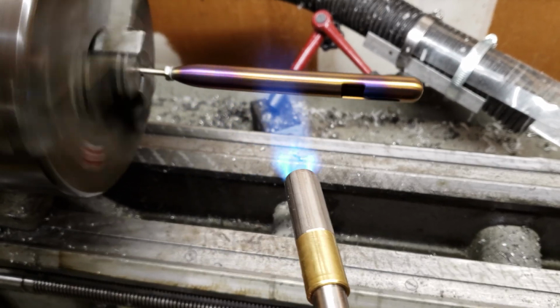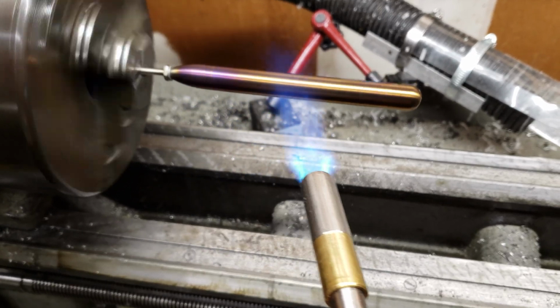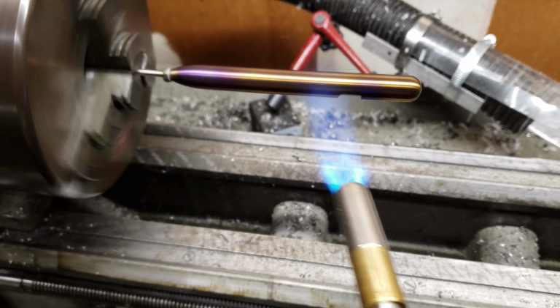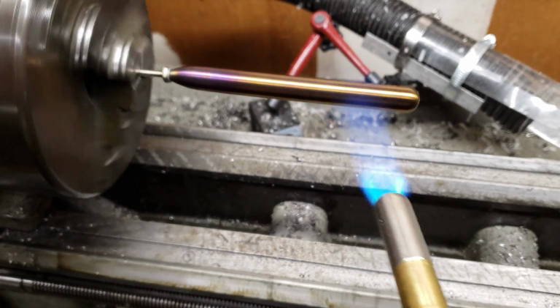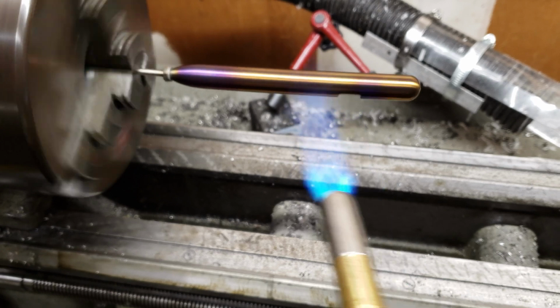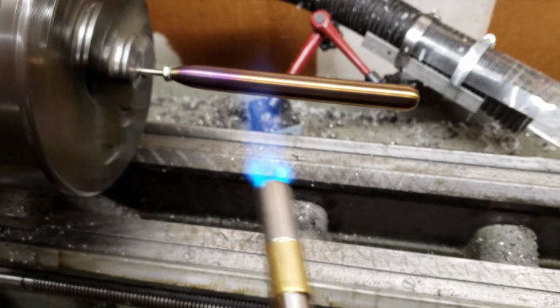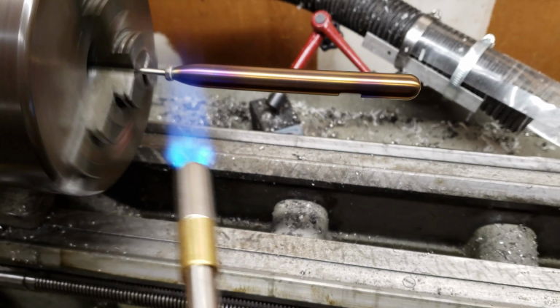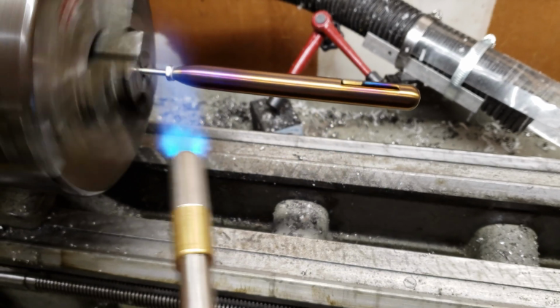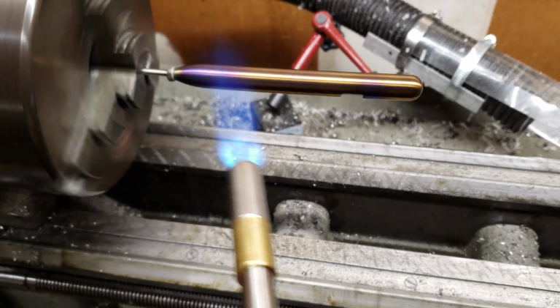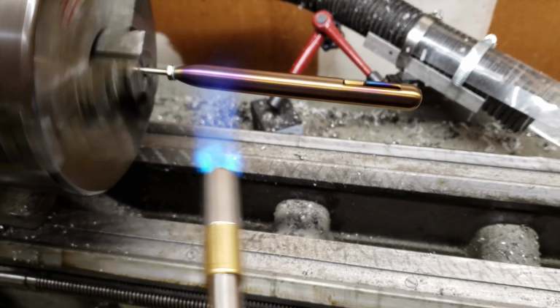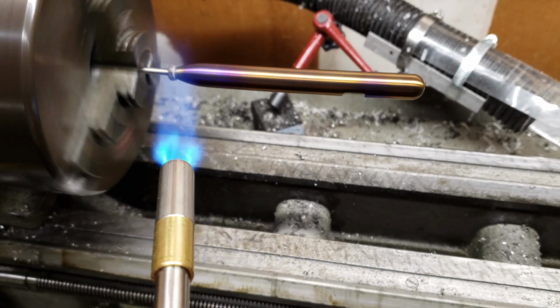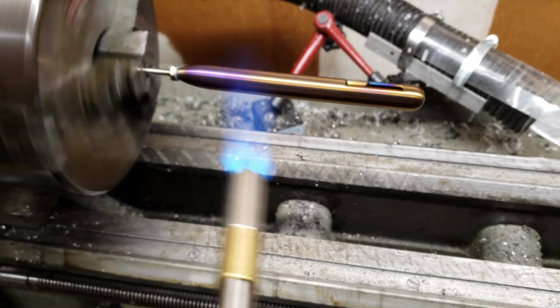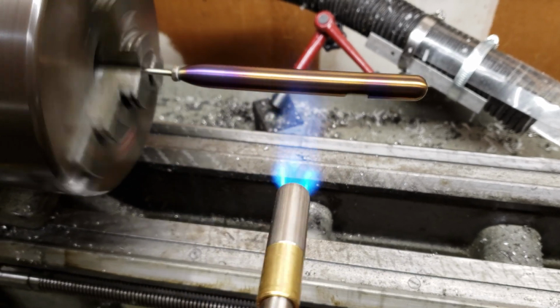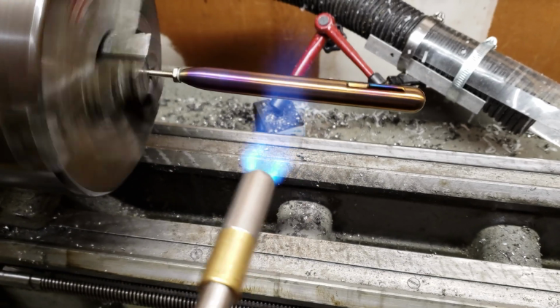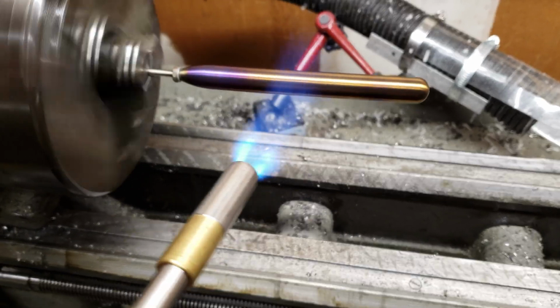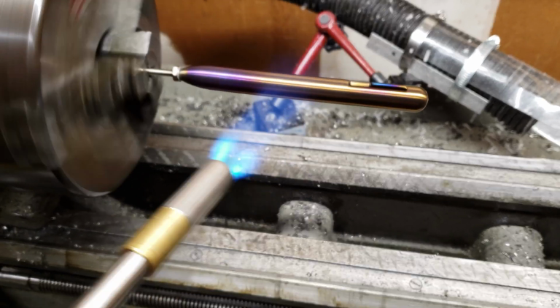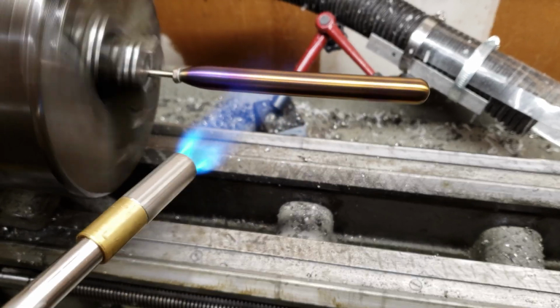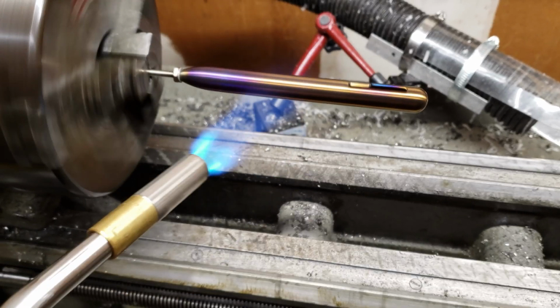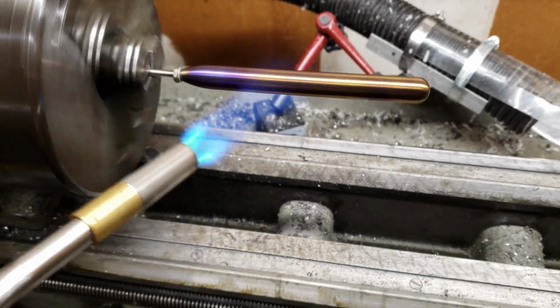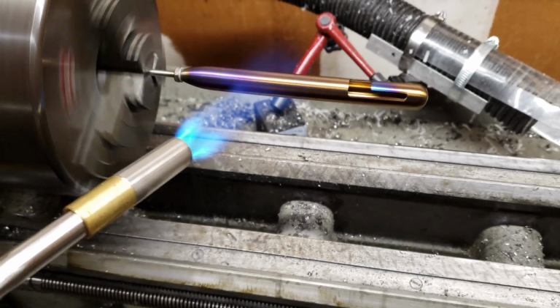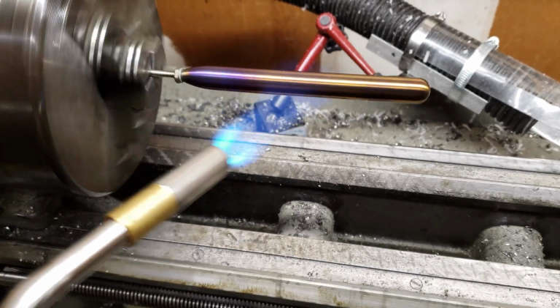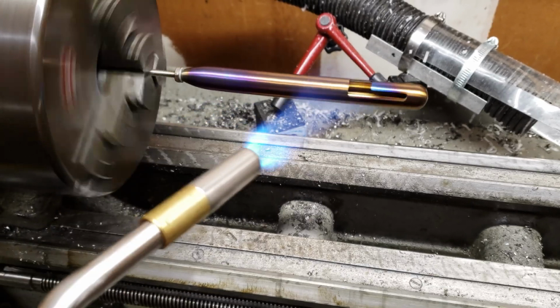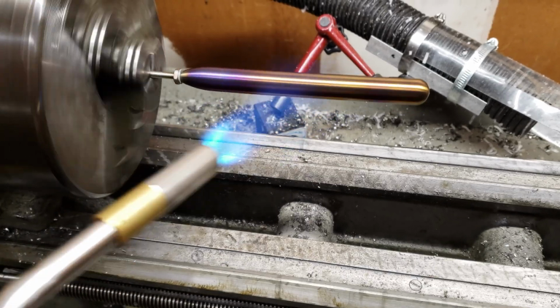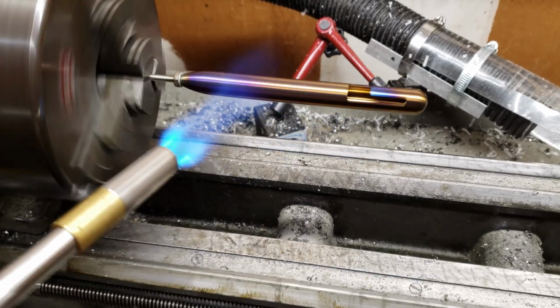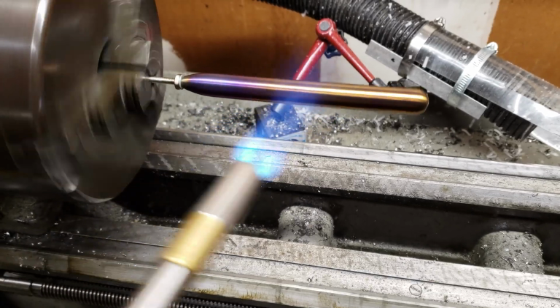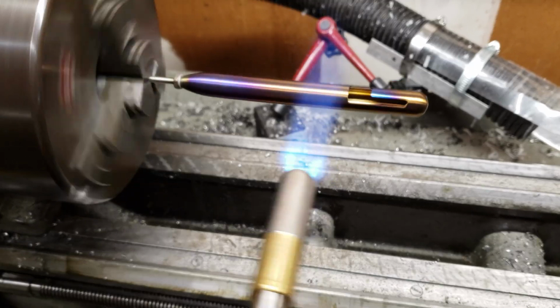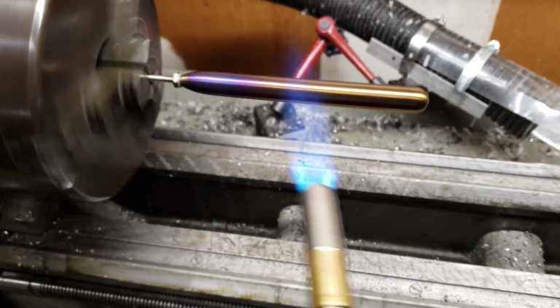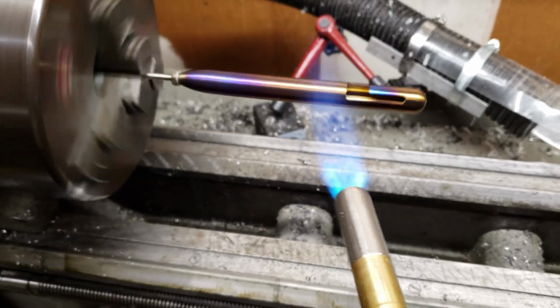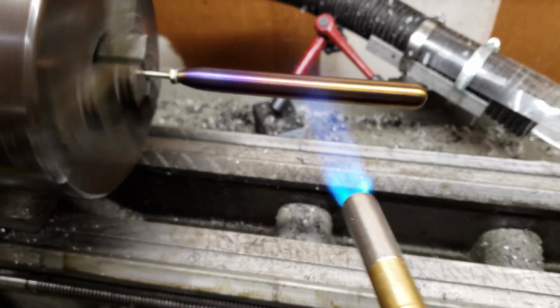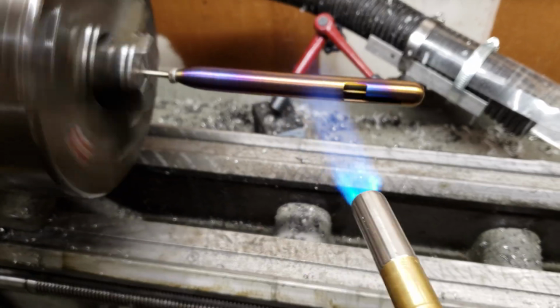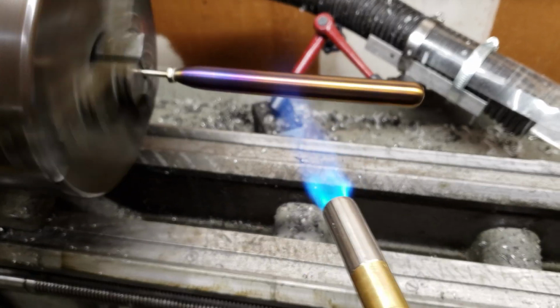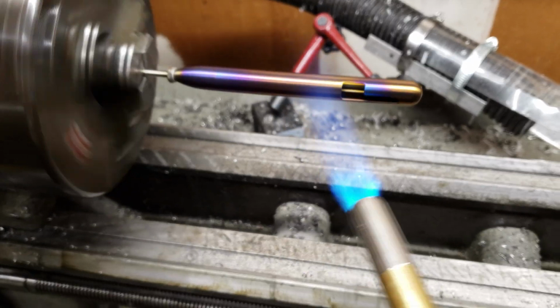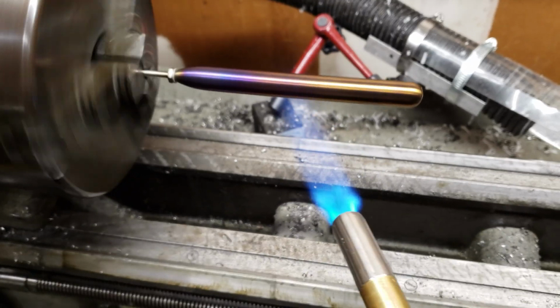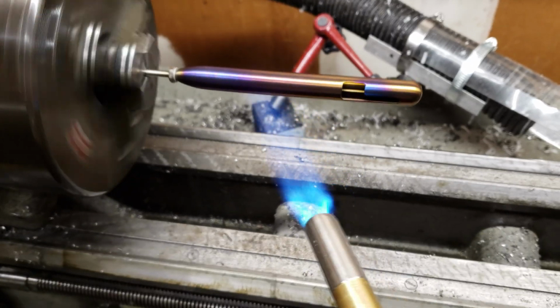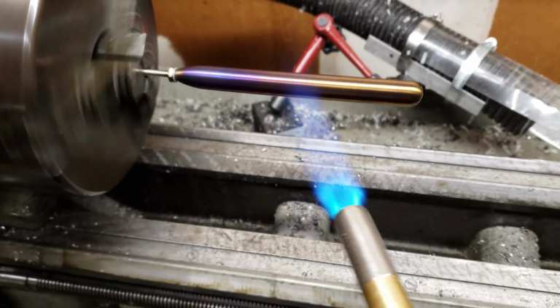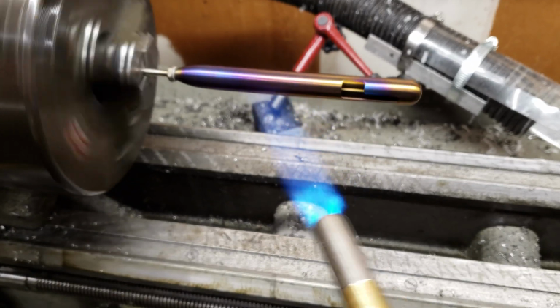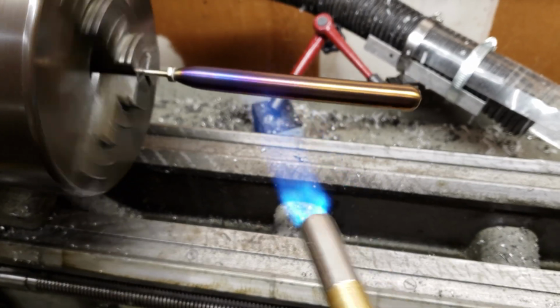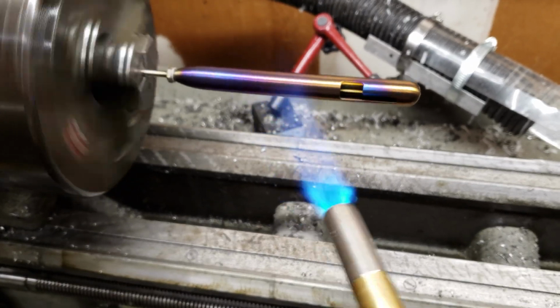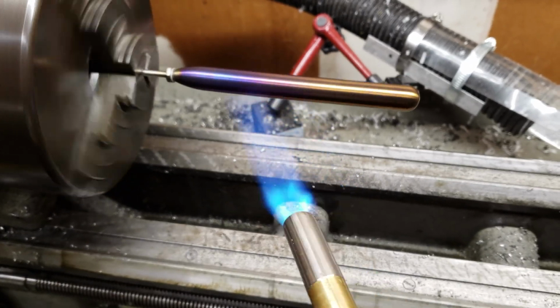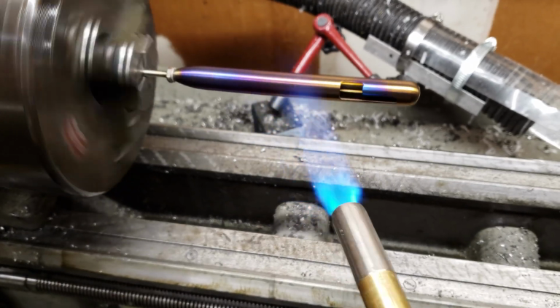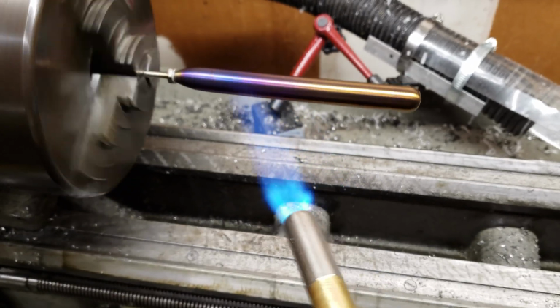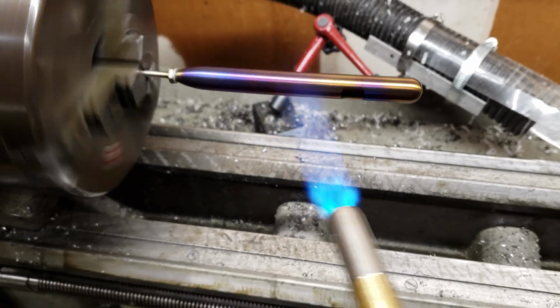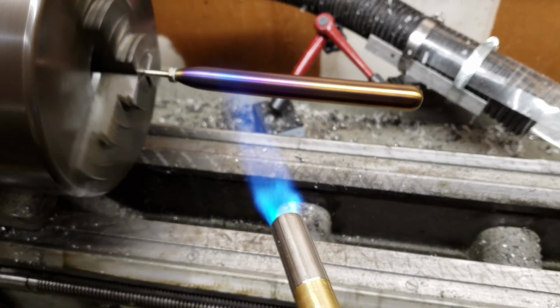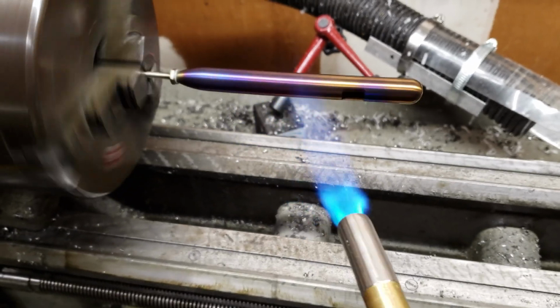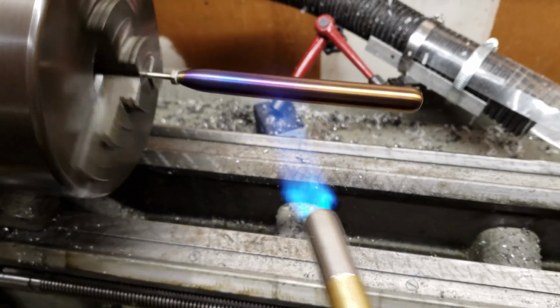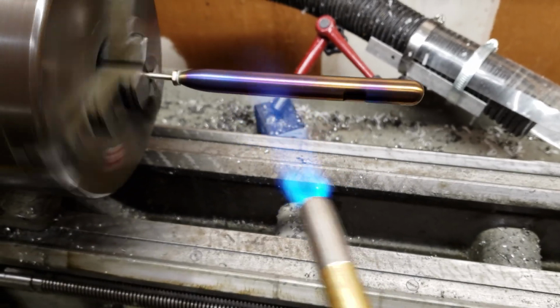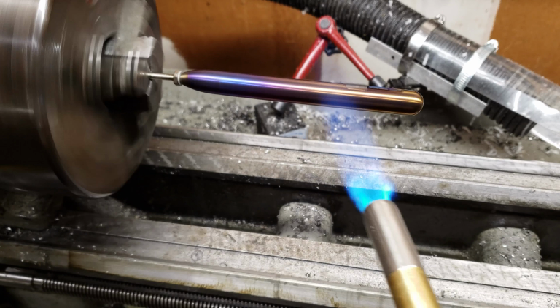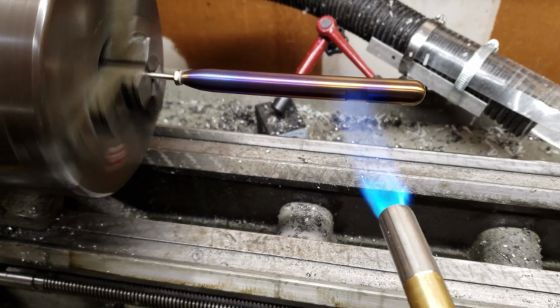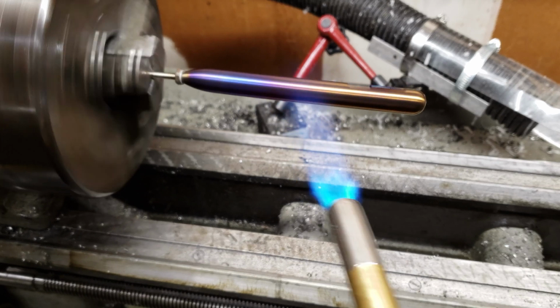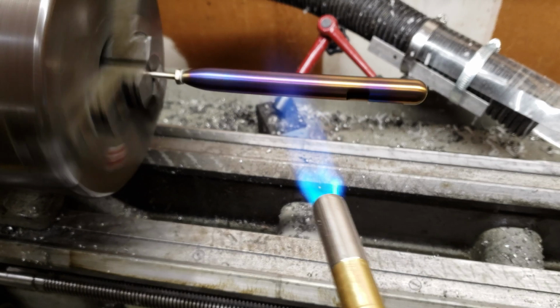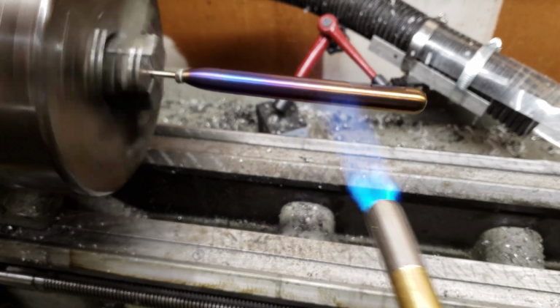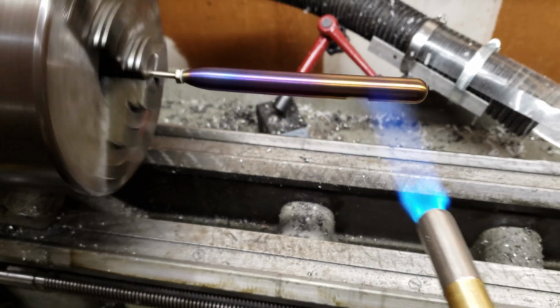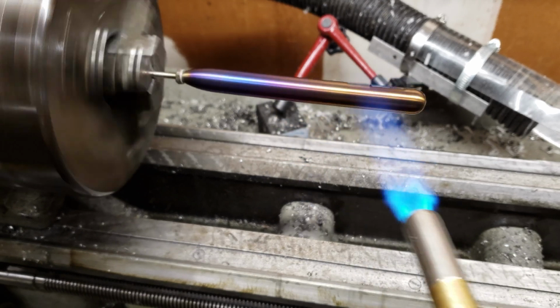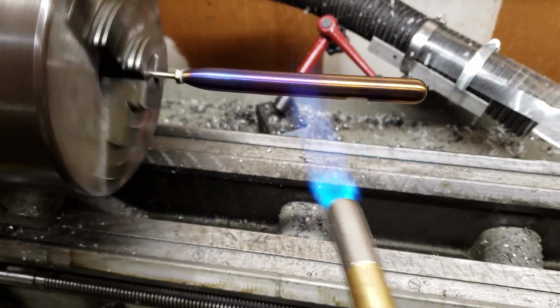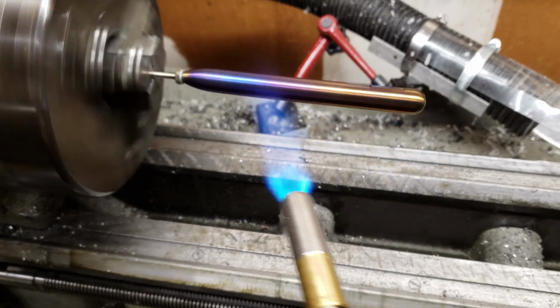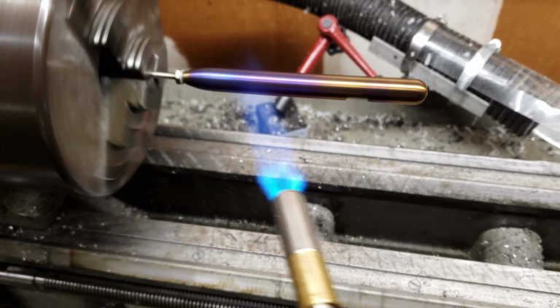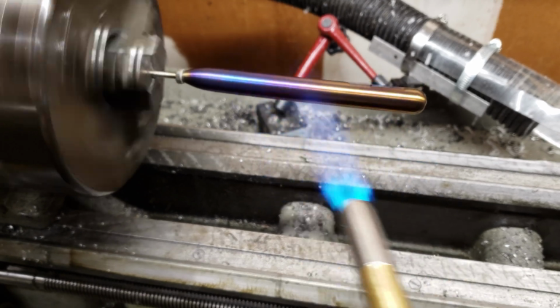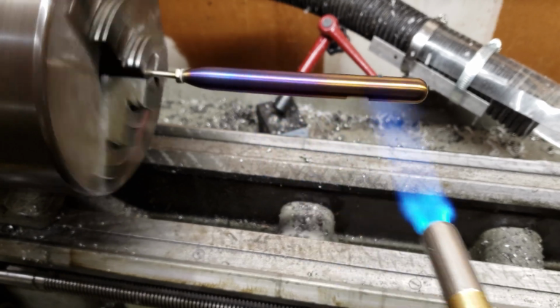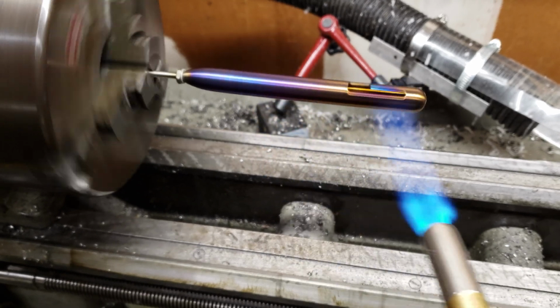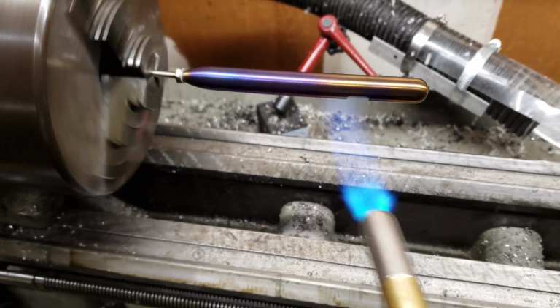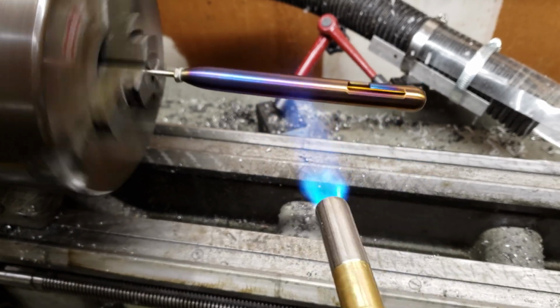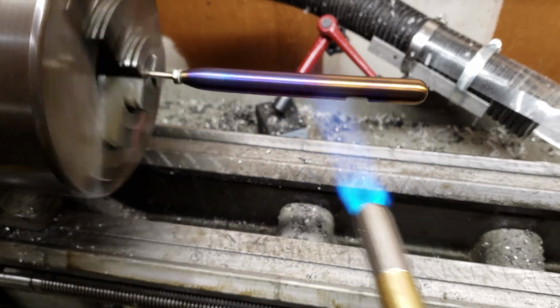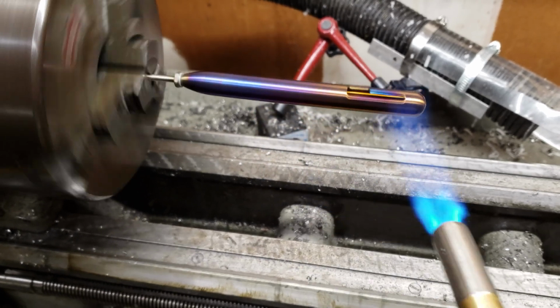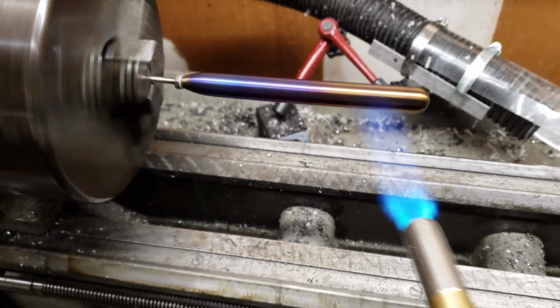Here you can see after the bronze comes purple, and then fairly rapidly transitions to blue. You can kind of drag the colors along too.